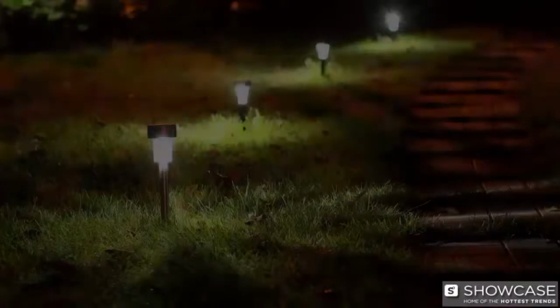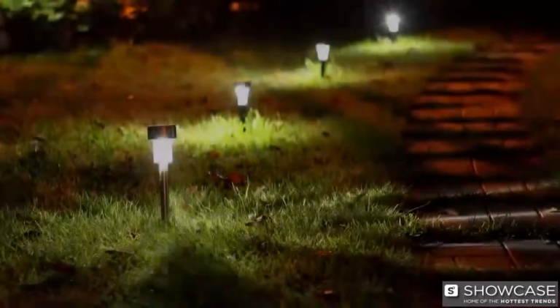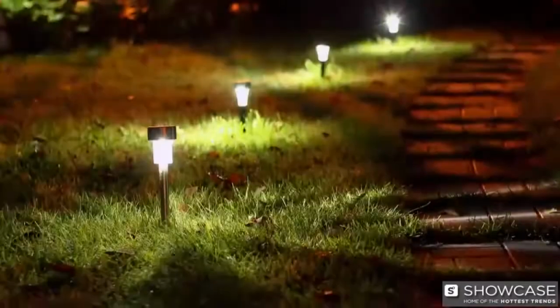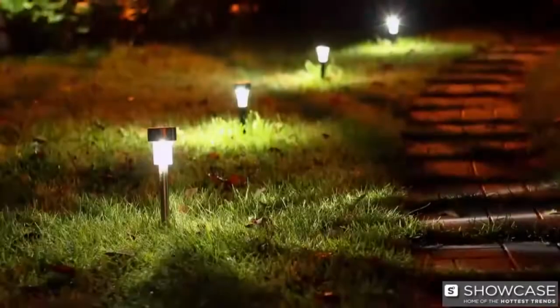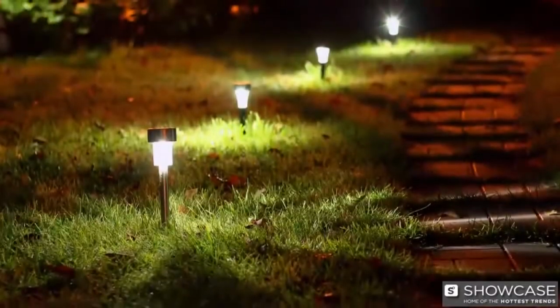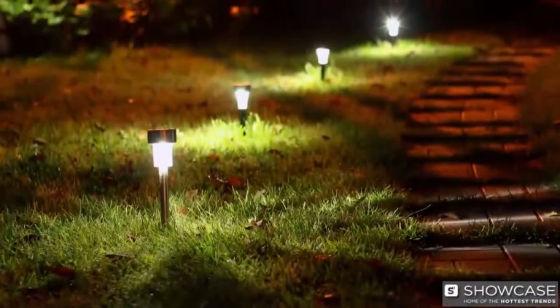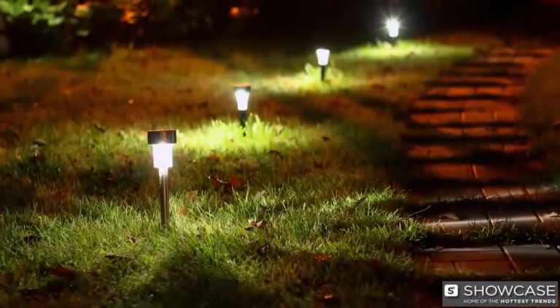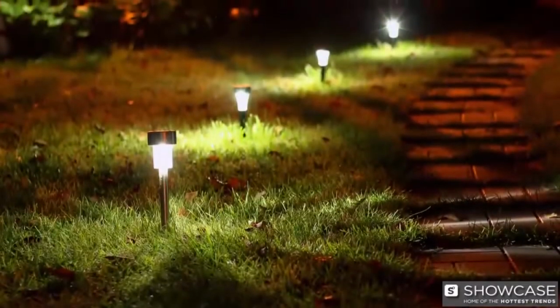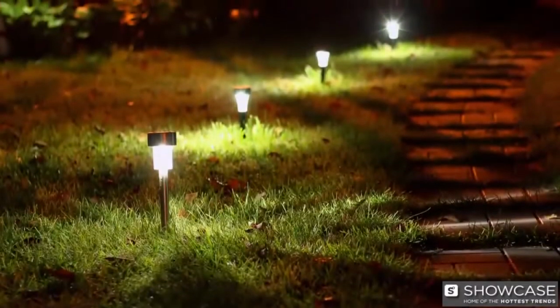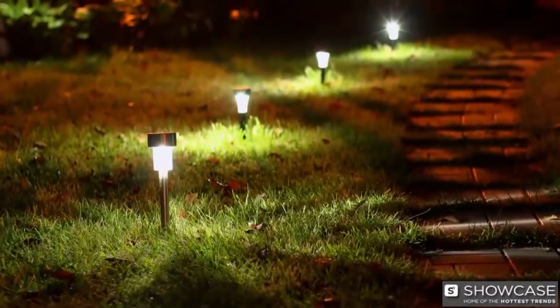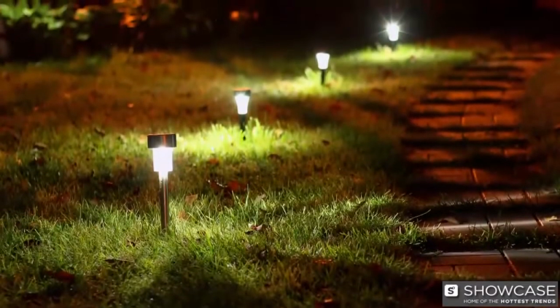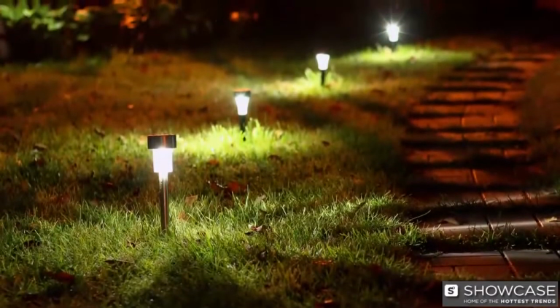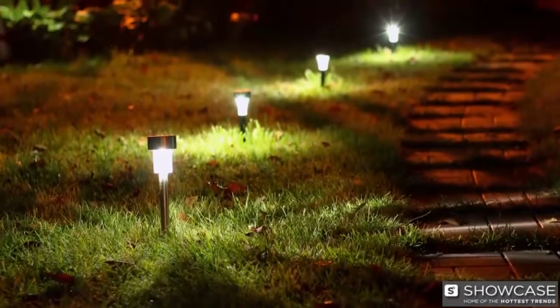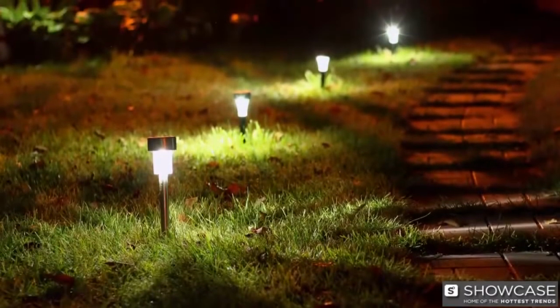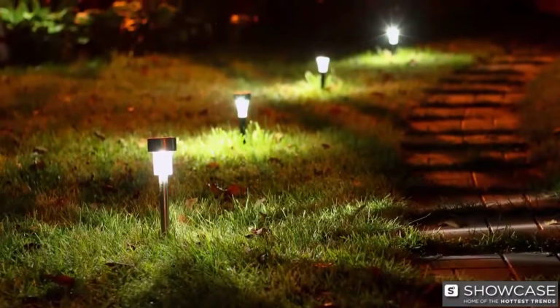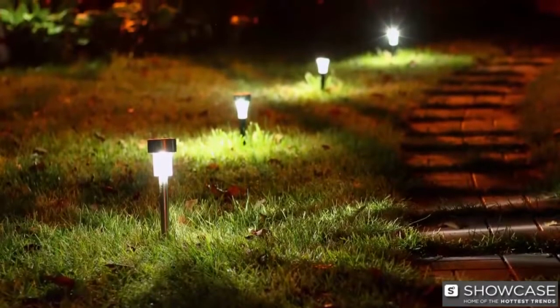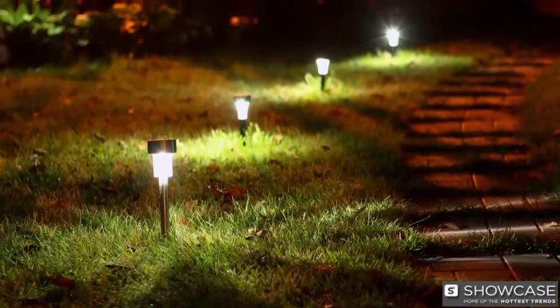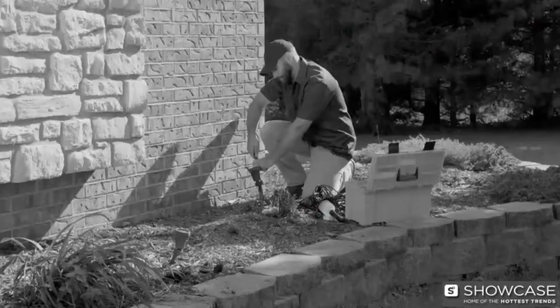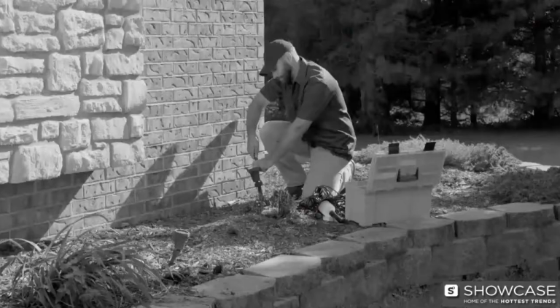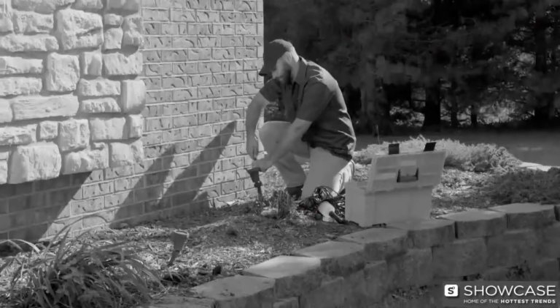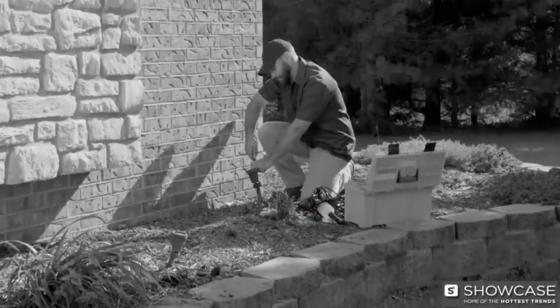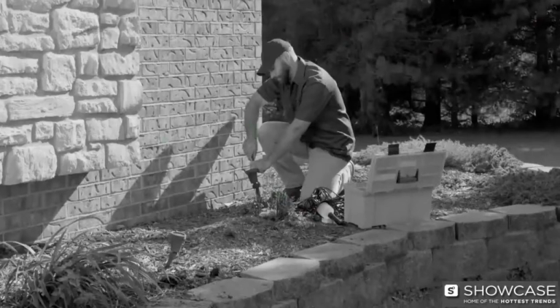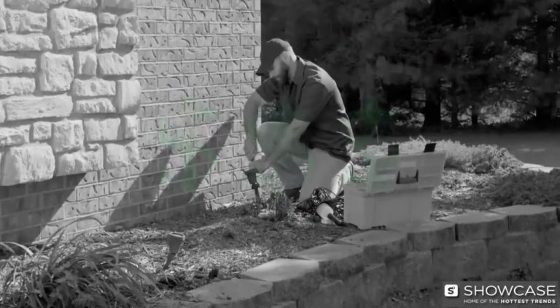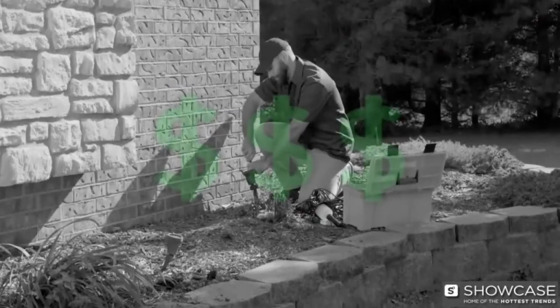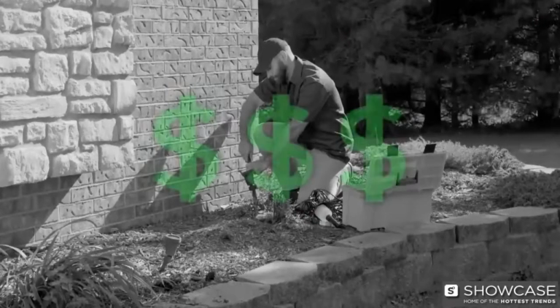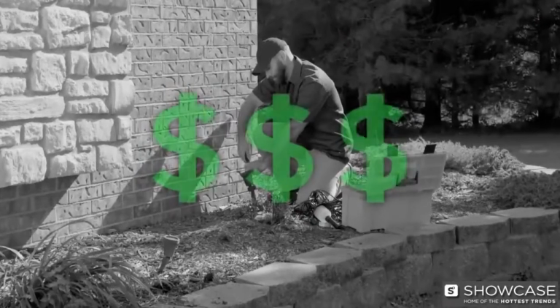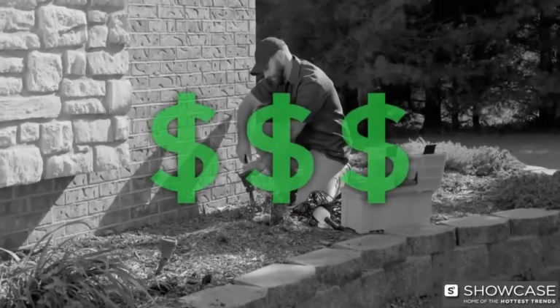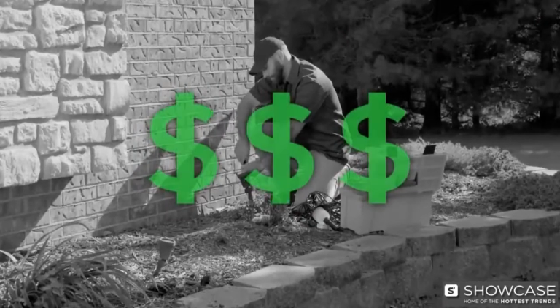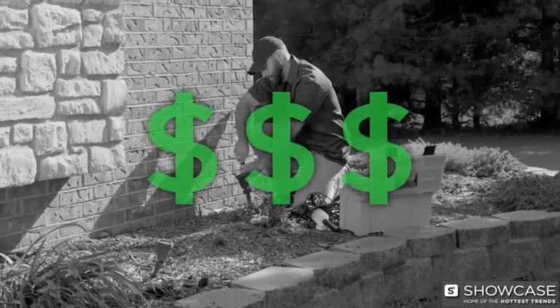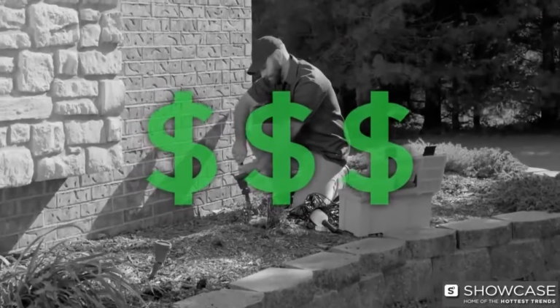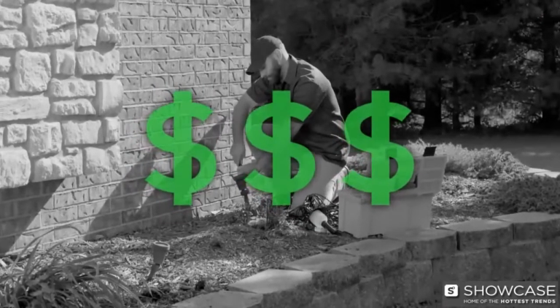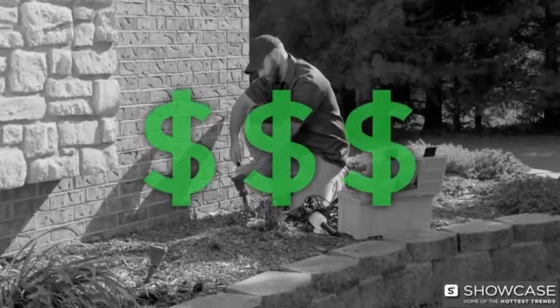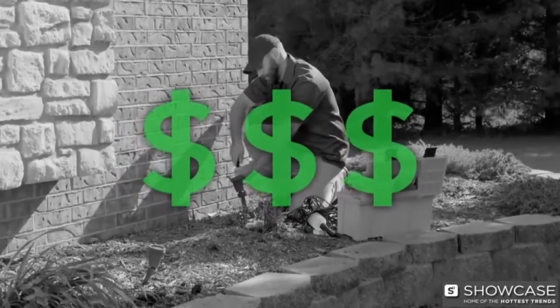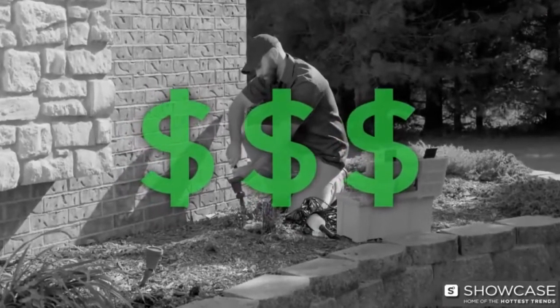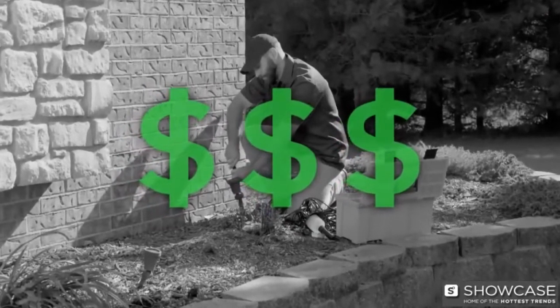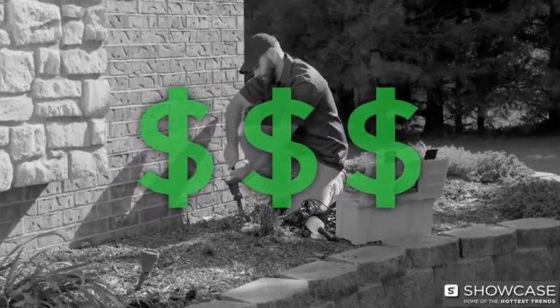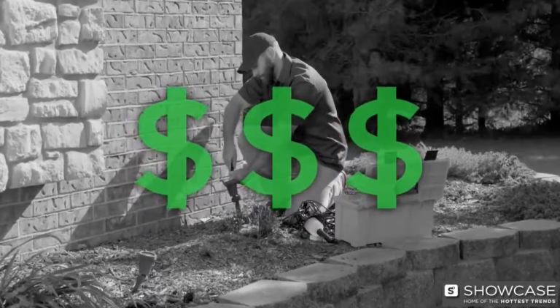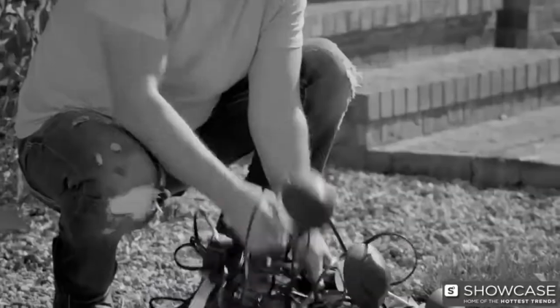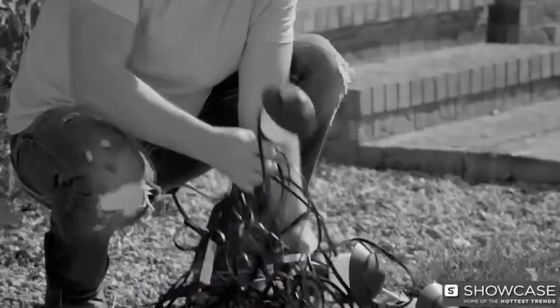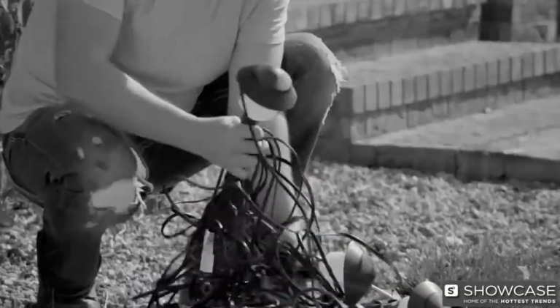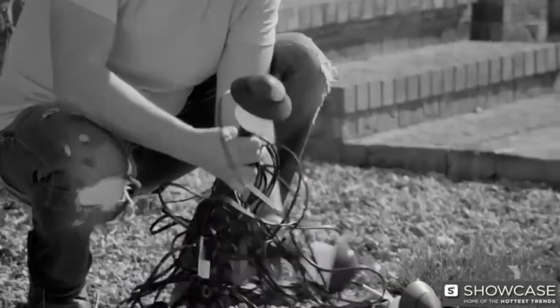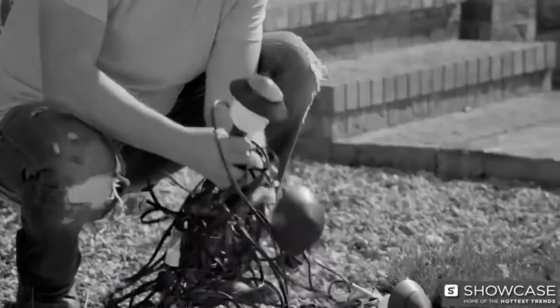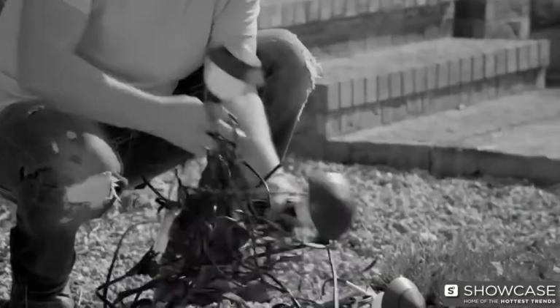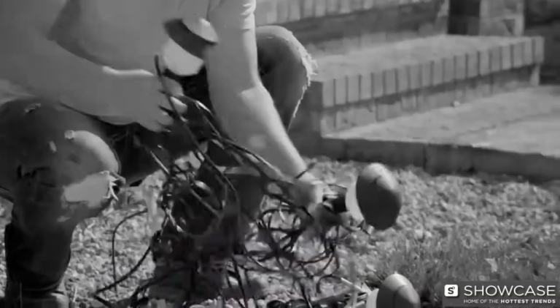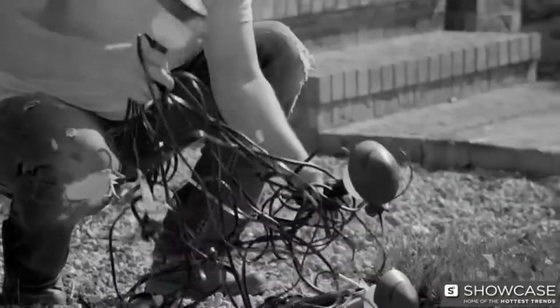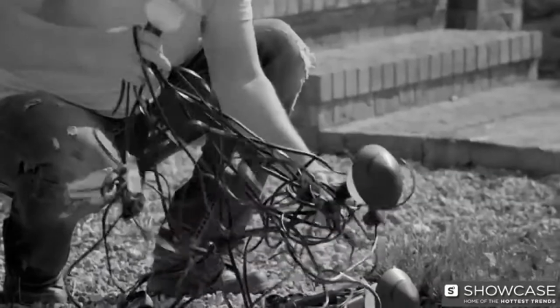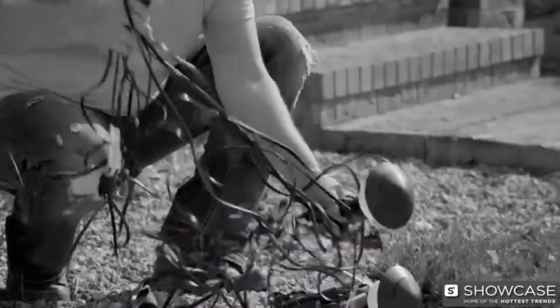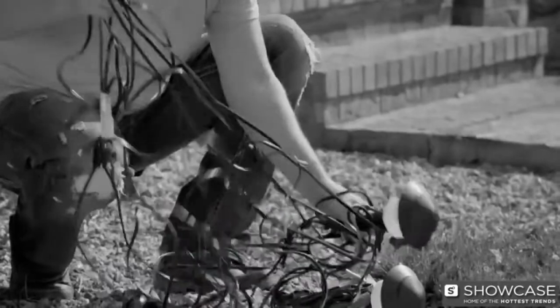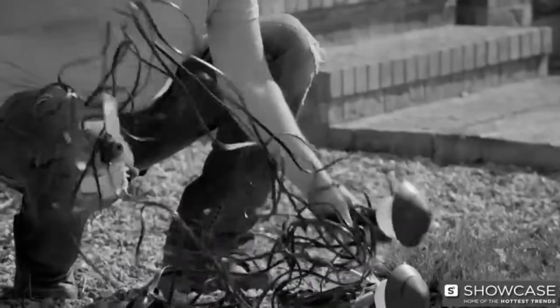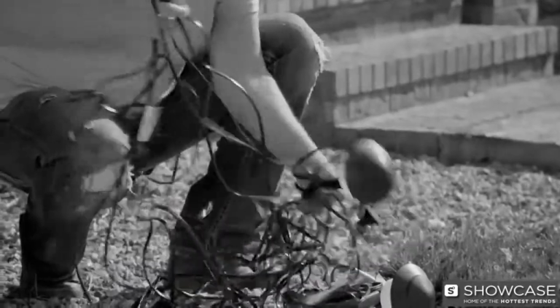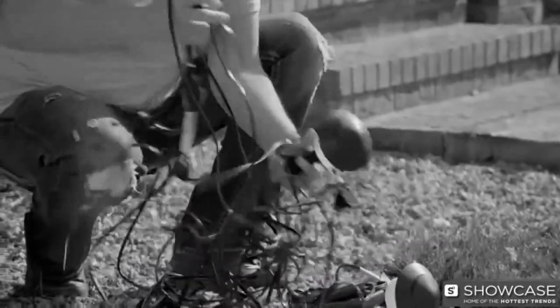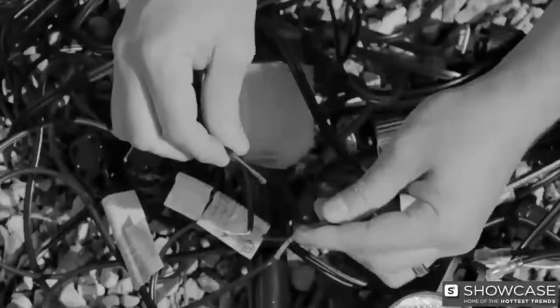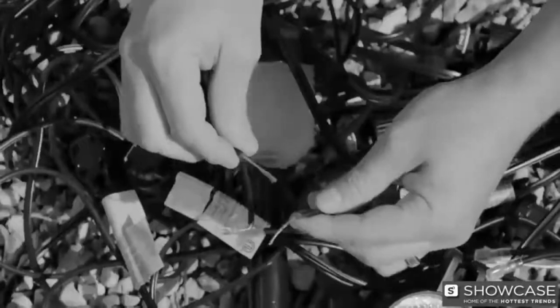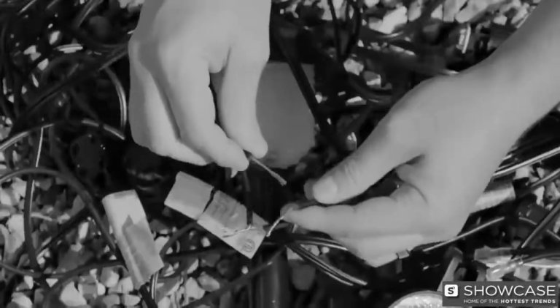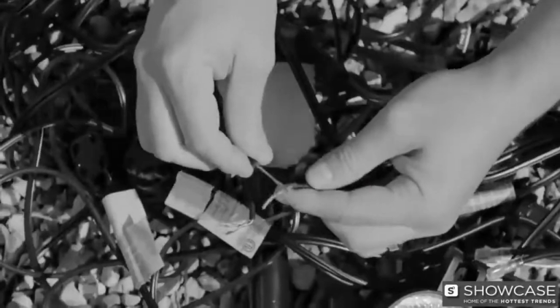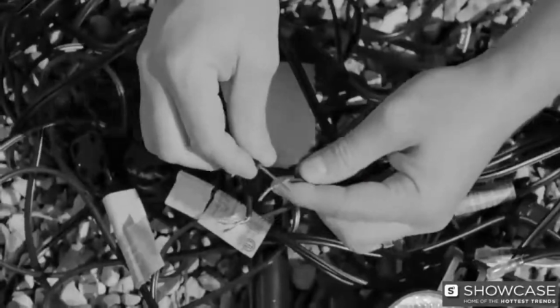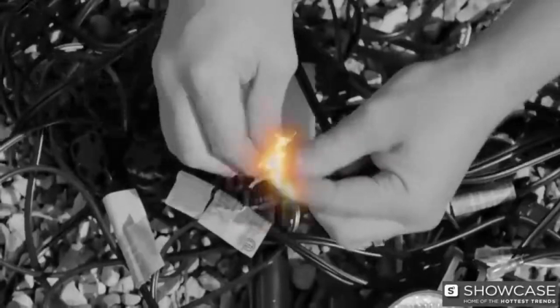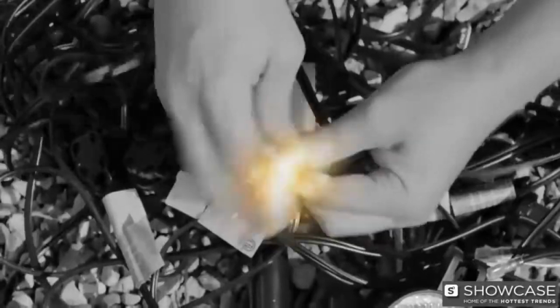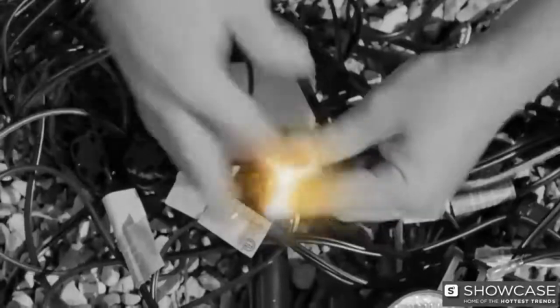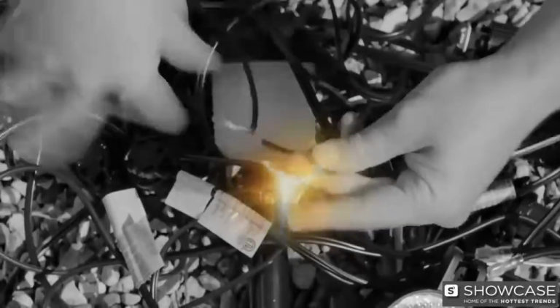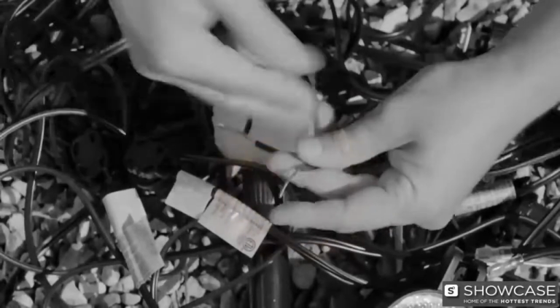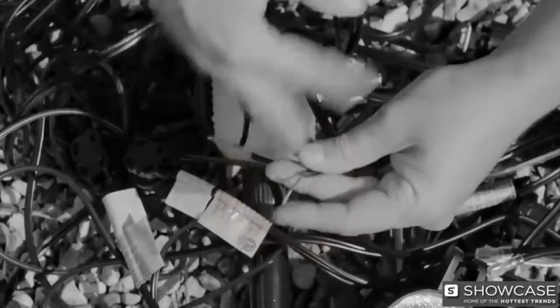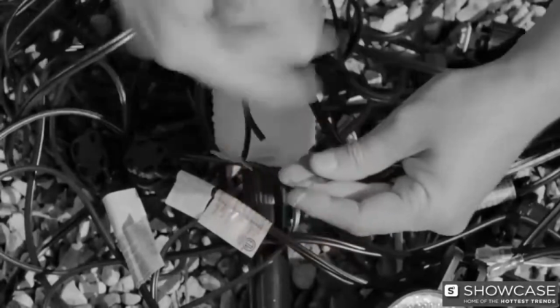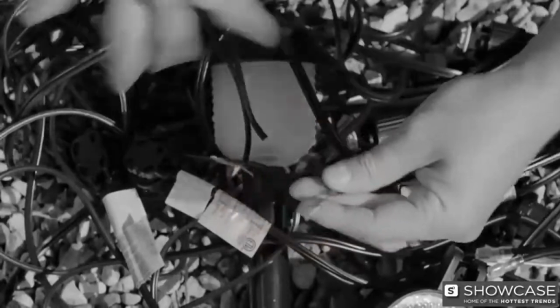You love the look of exterior lighting, but lighting contractors cost a fortune. And wiring your own lights? Well, don't try that at home.